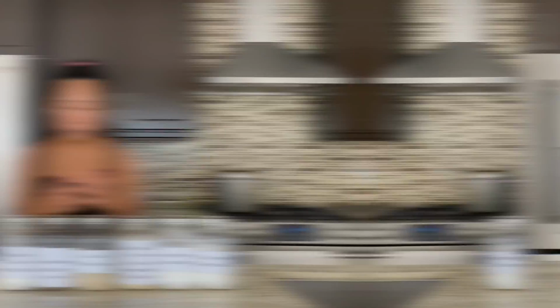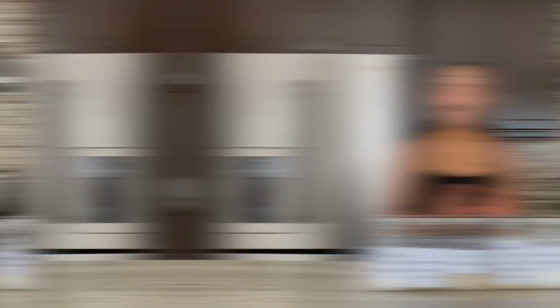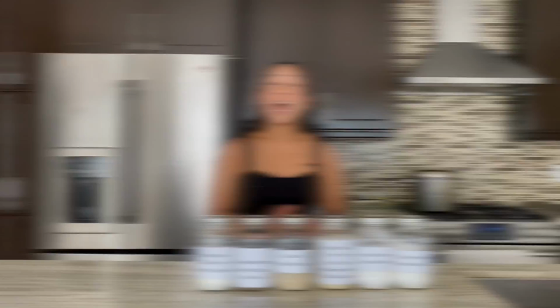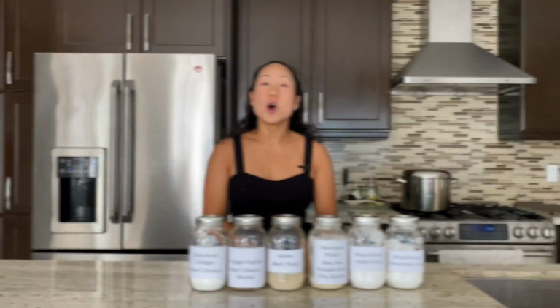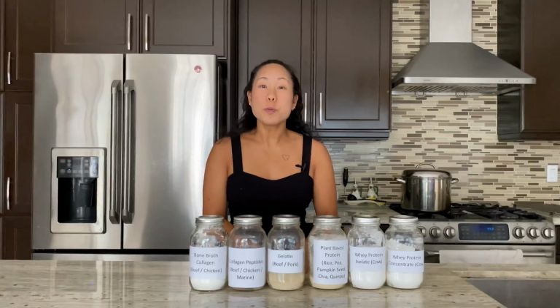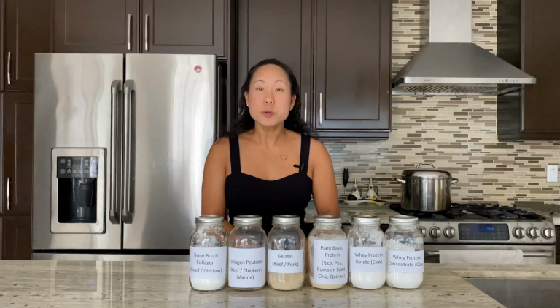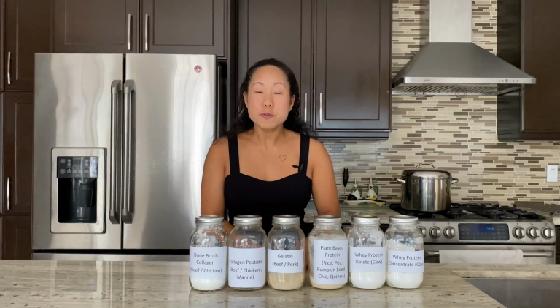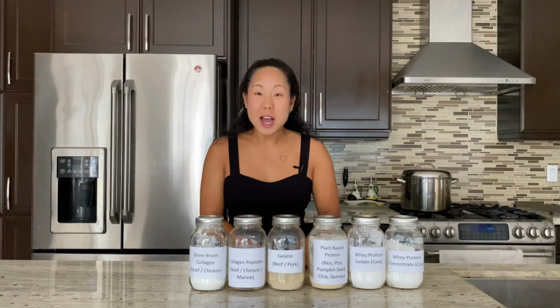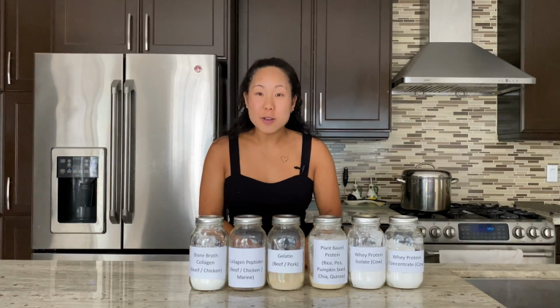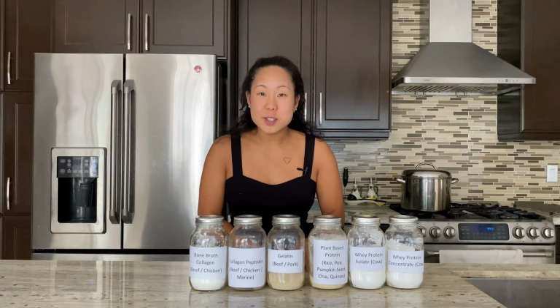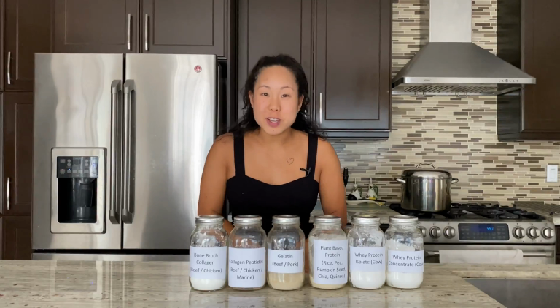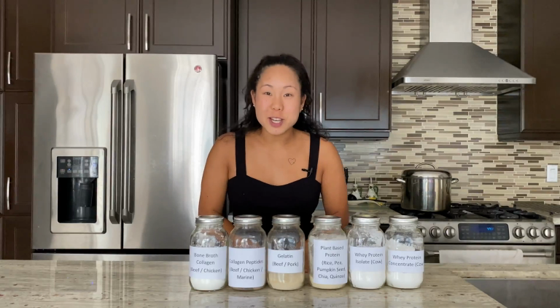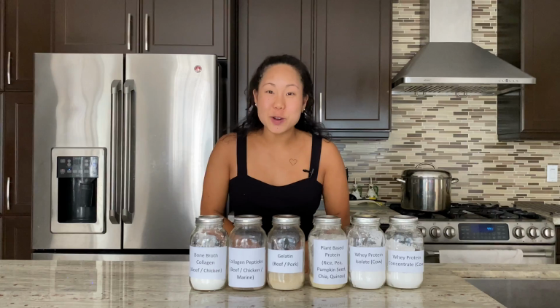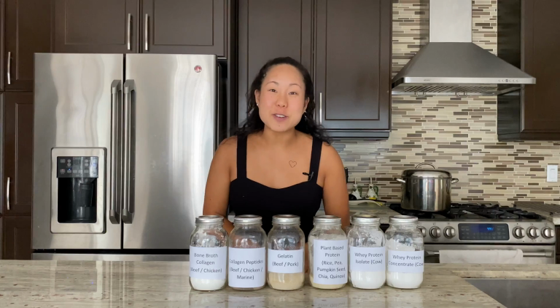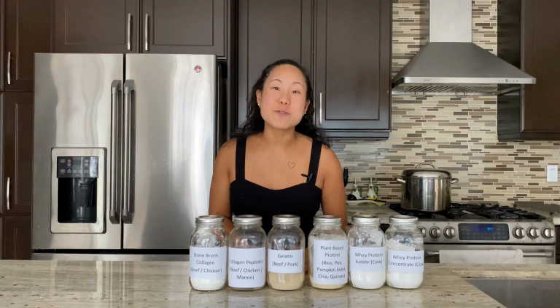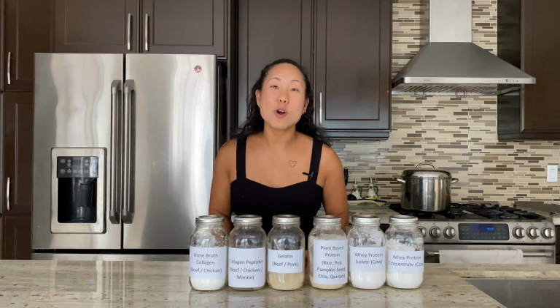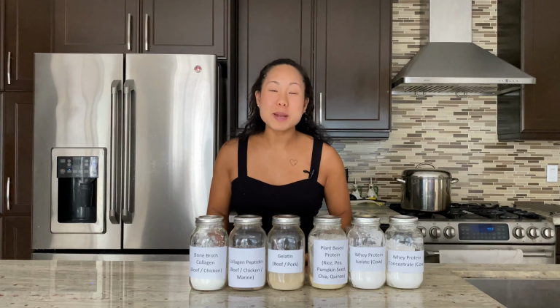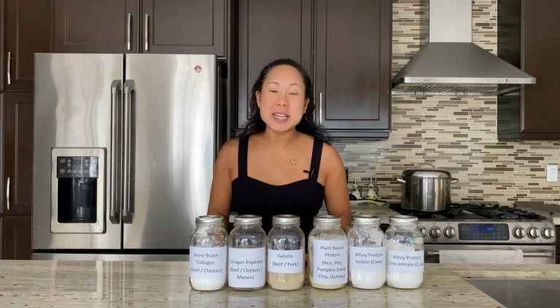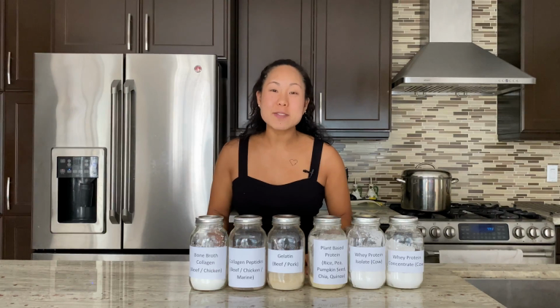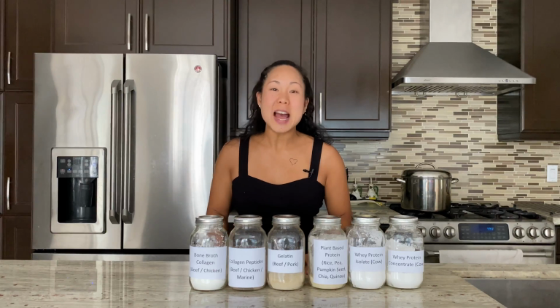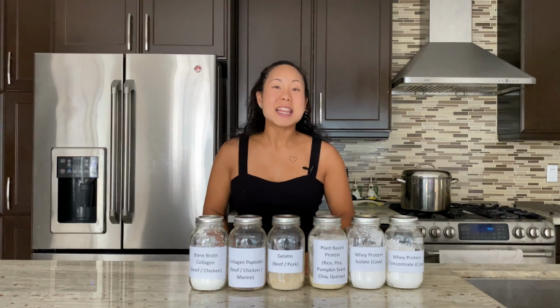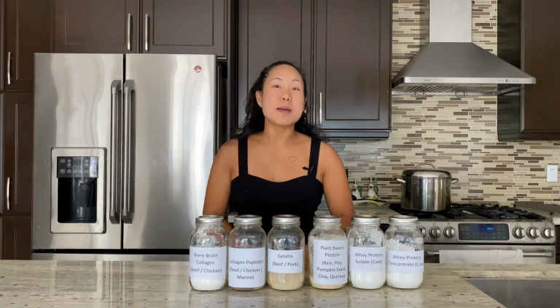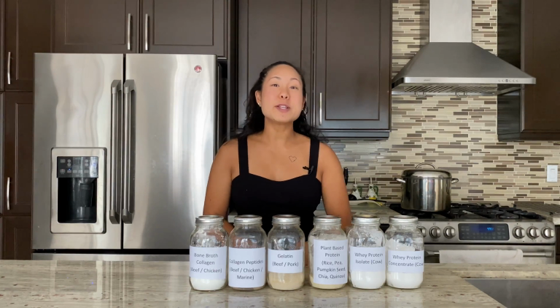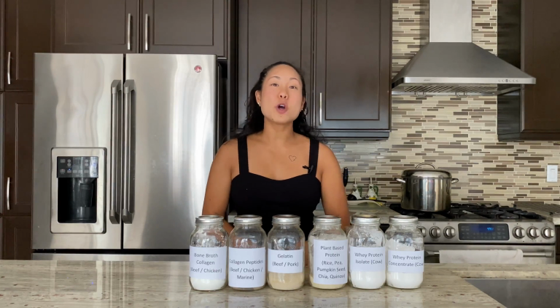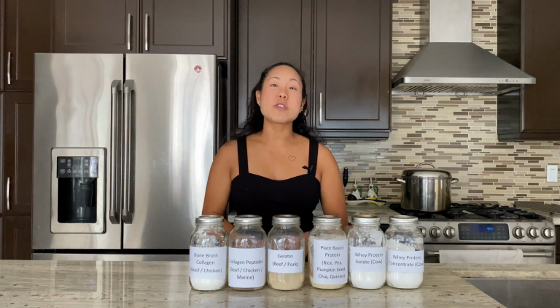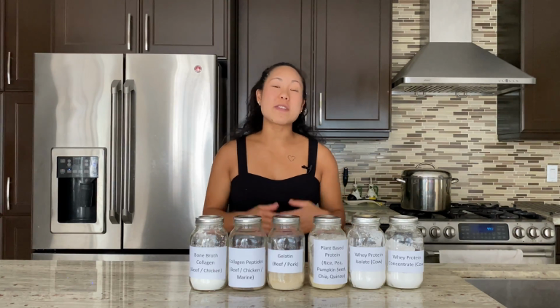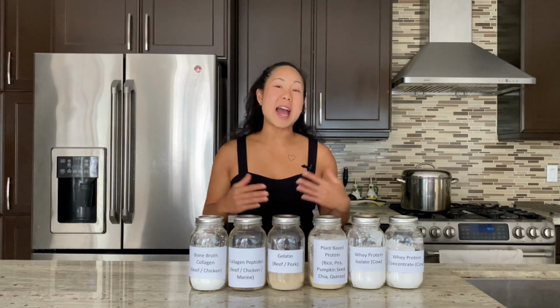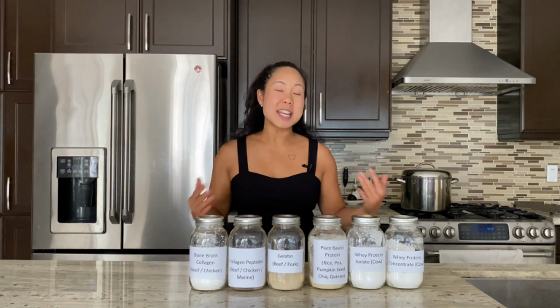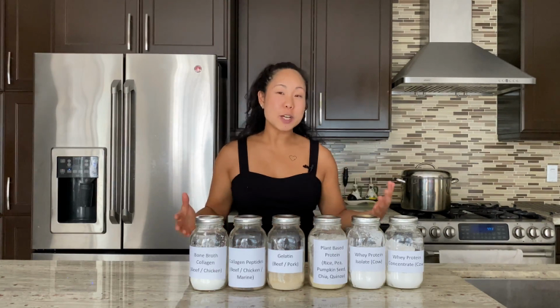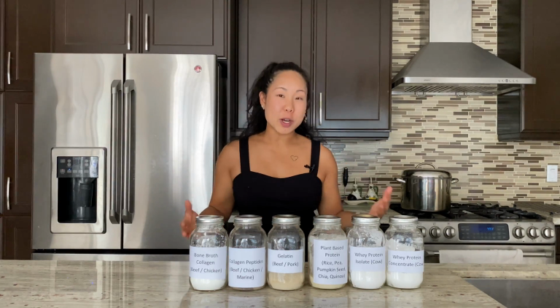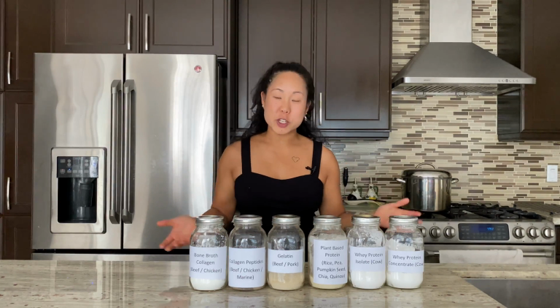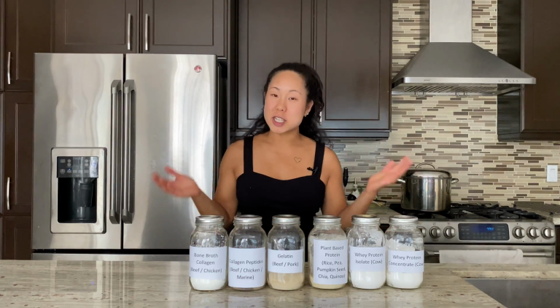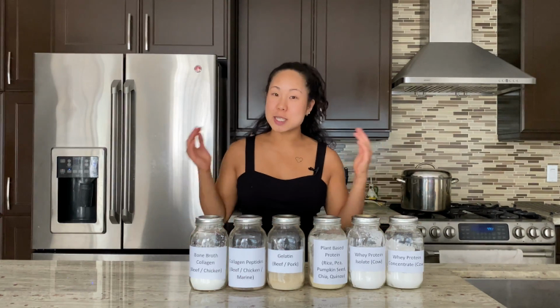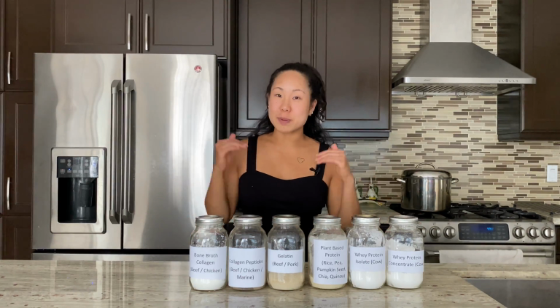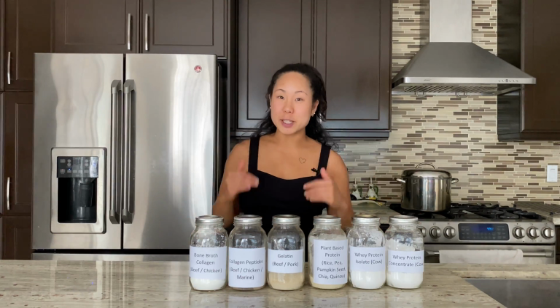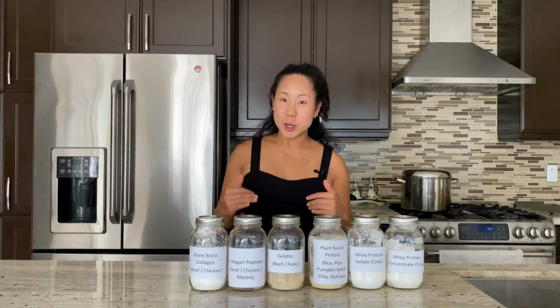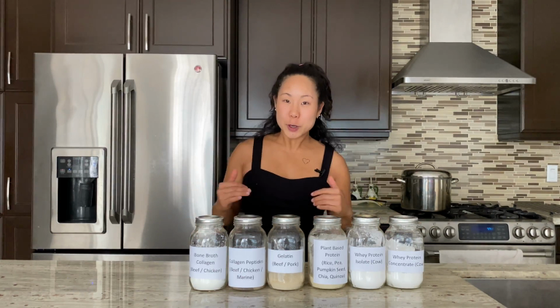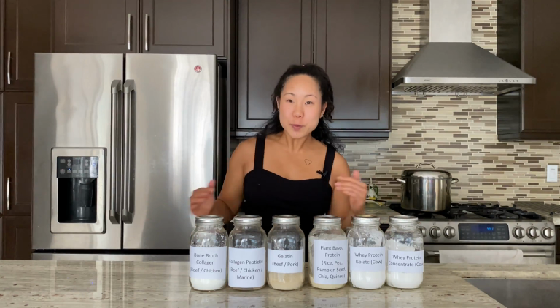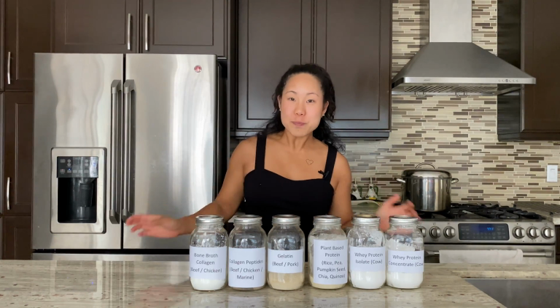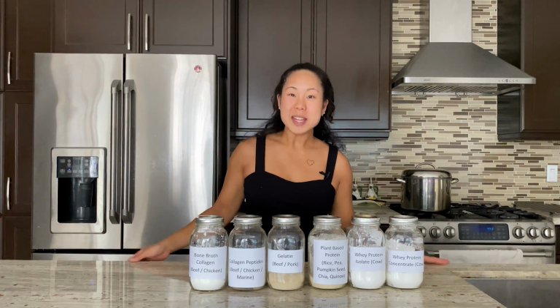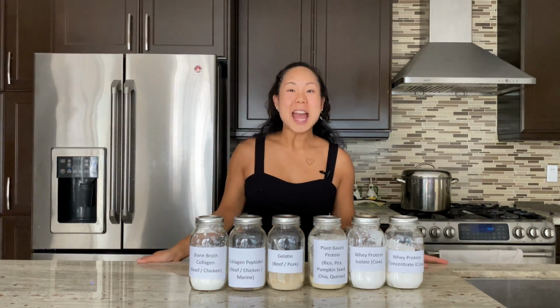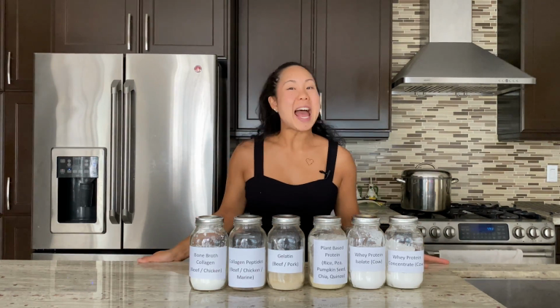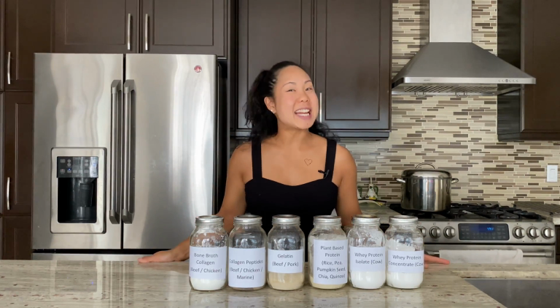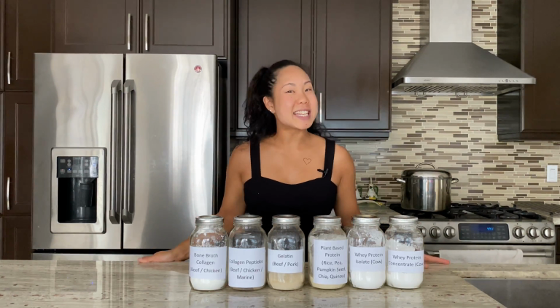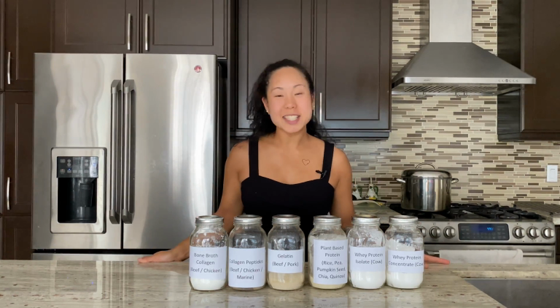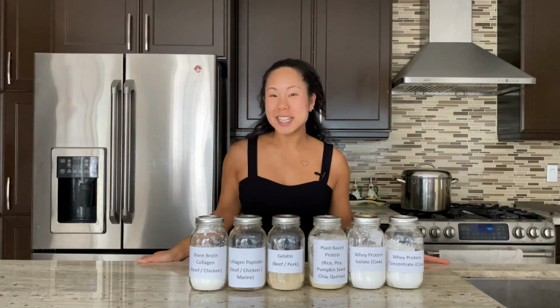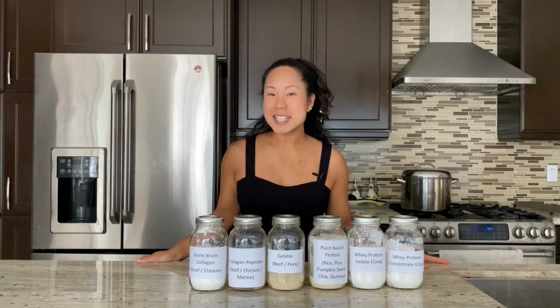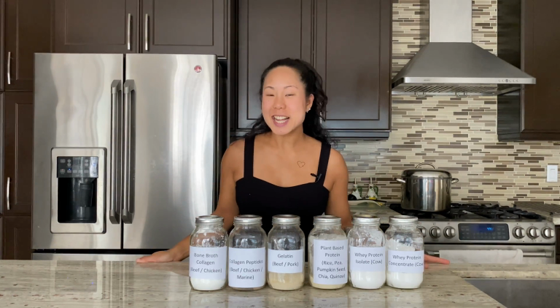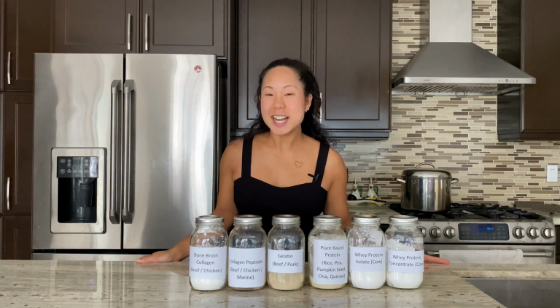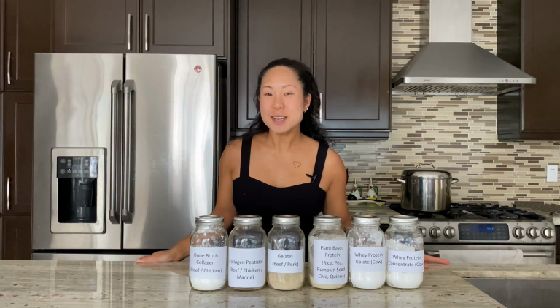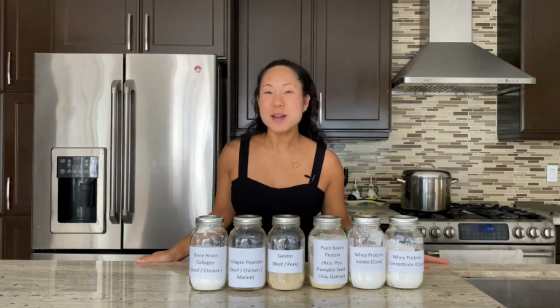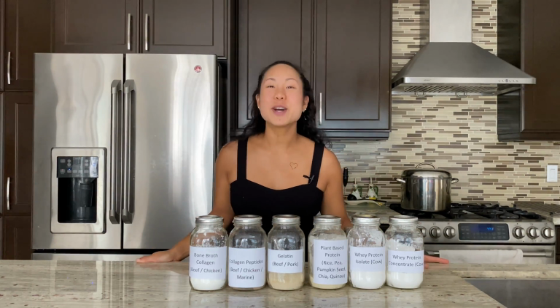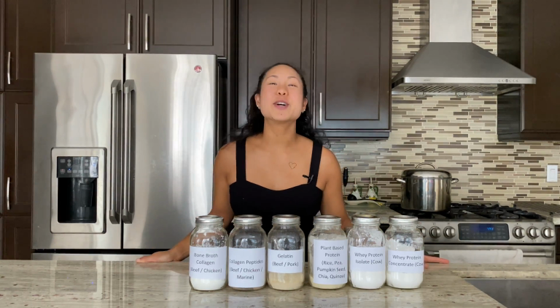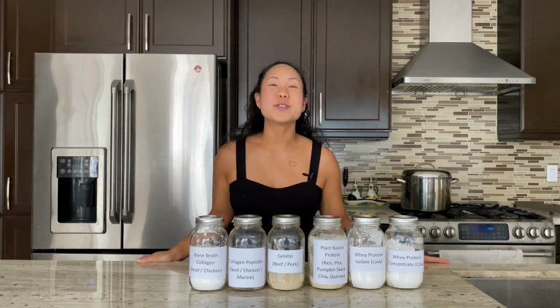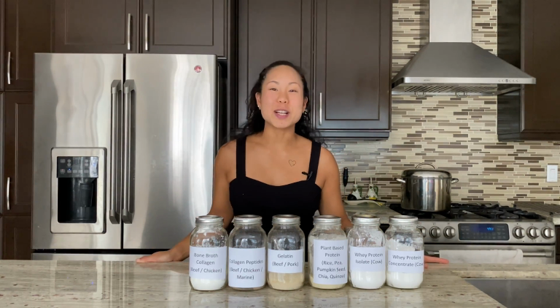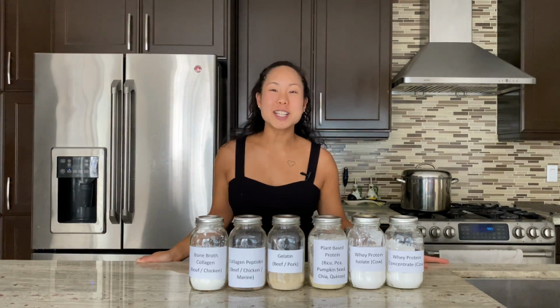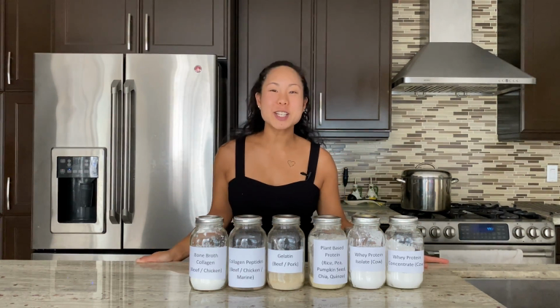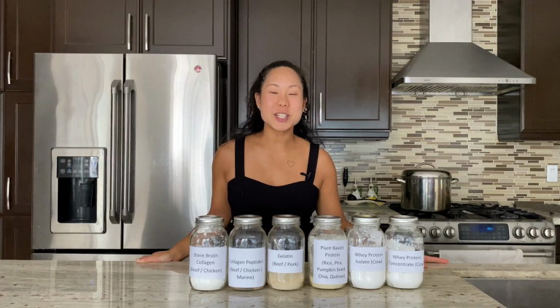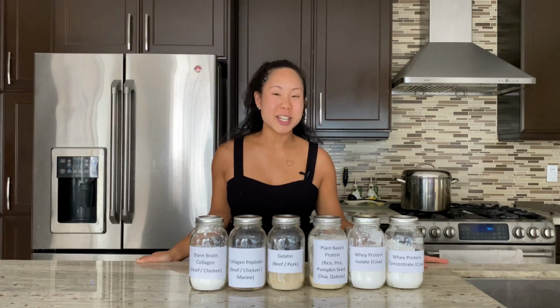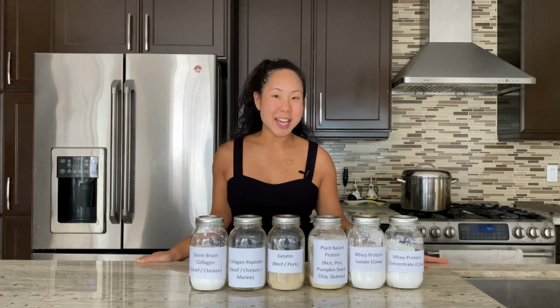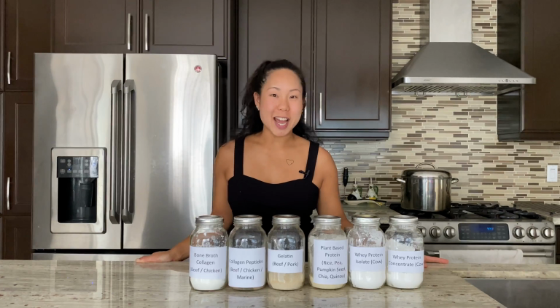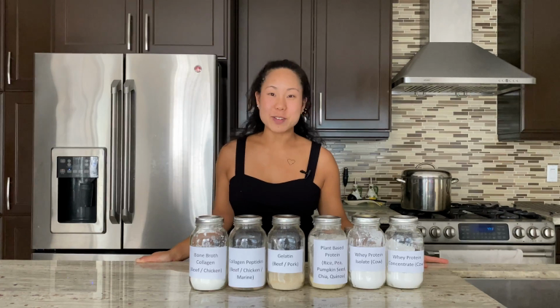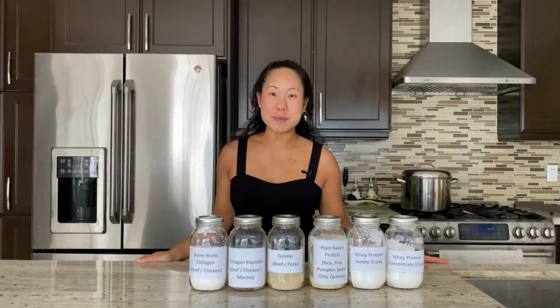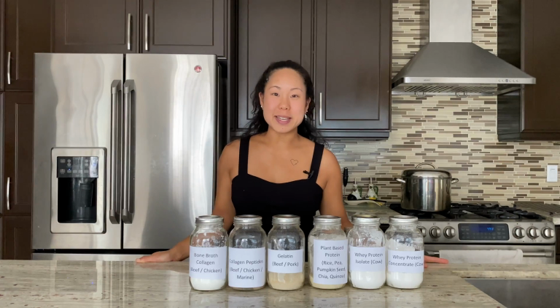I hope you found this video informative. Let me know if you have any questions below. And until next time, relish every bite.